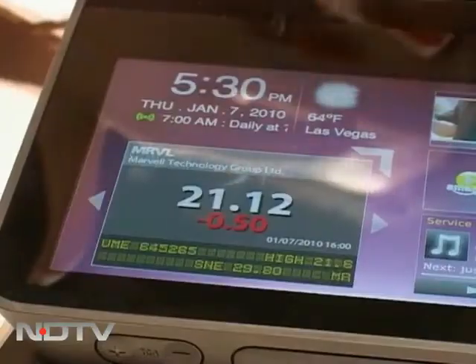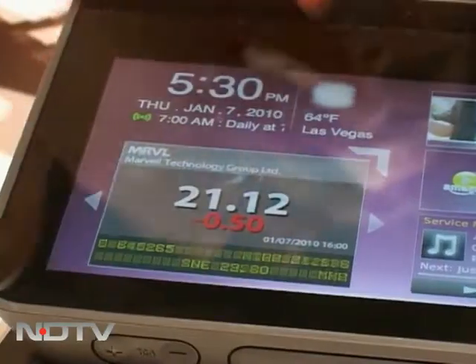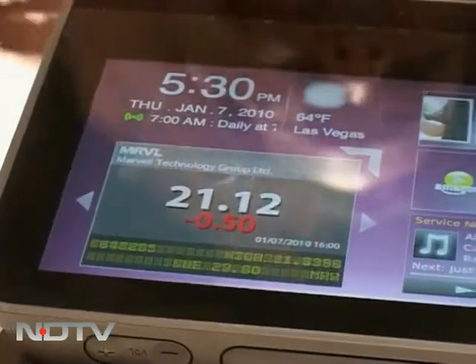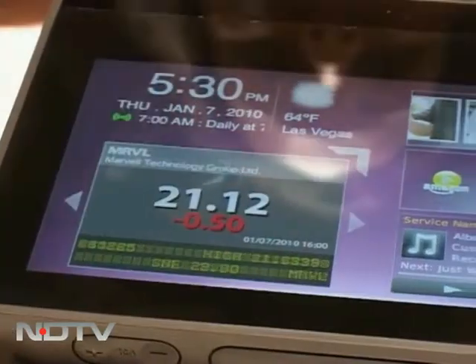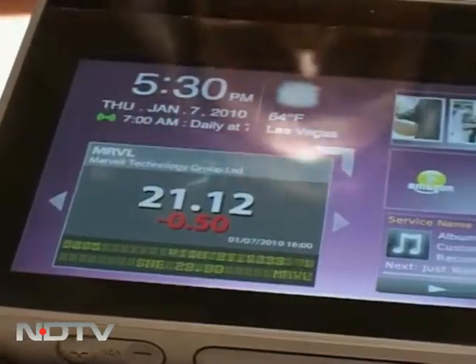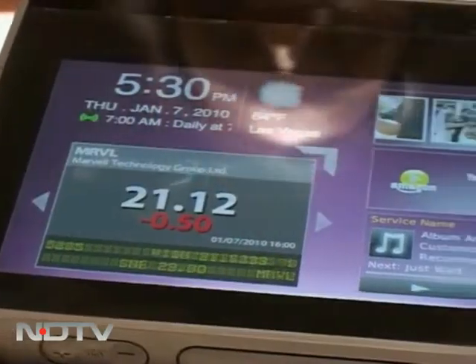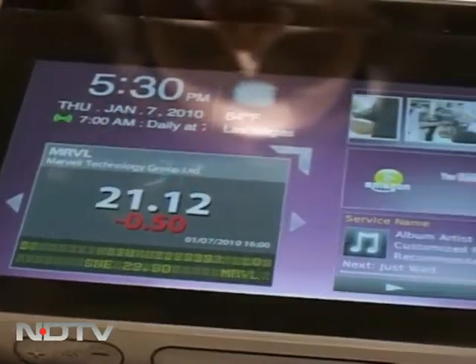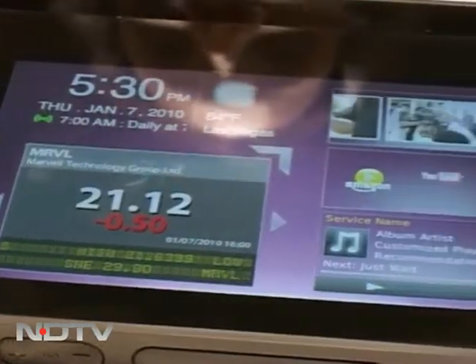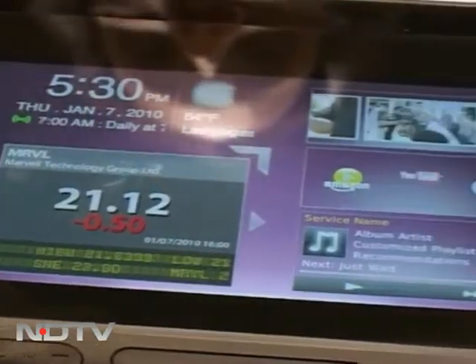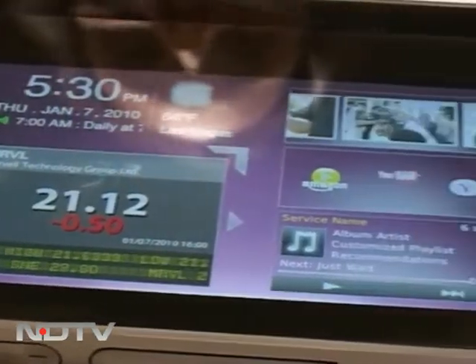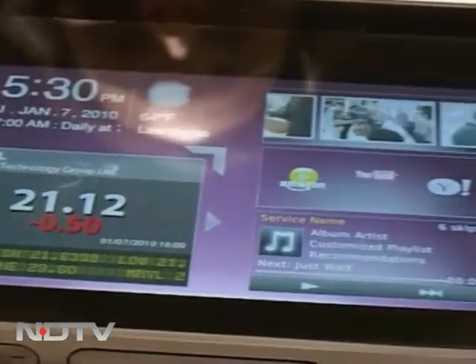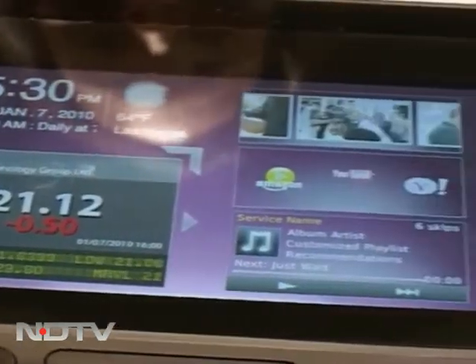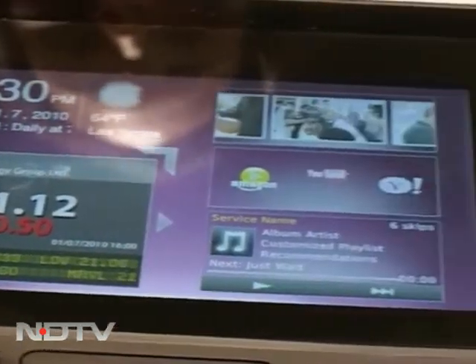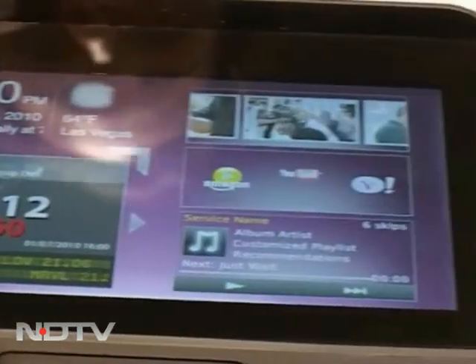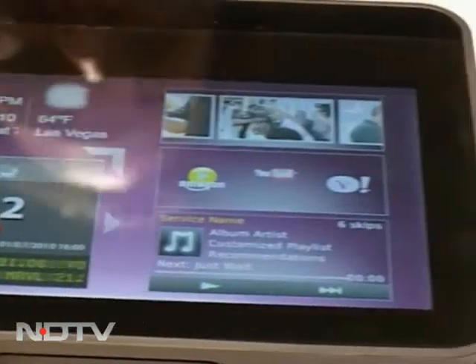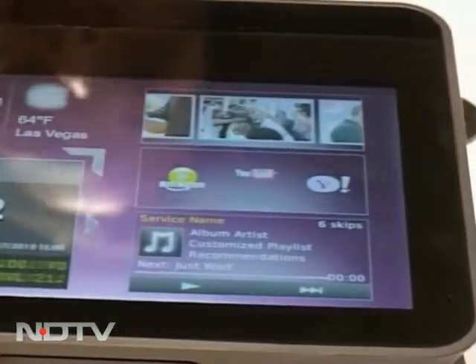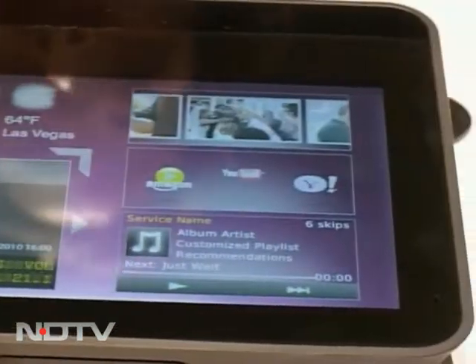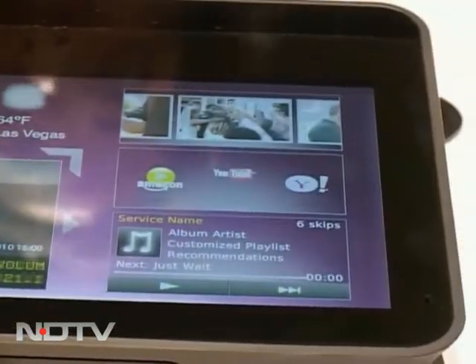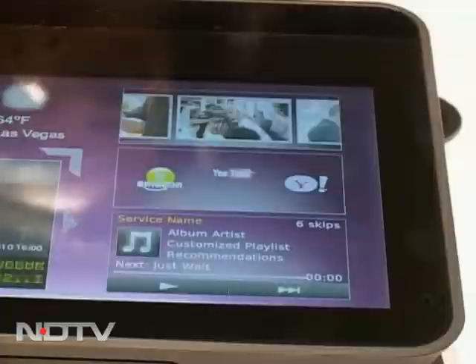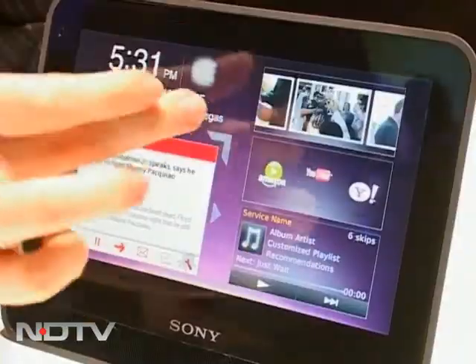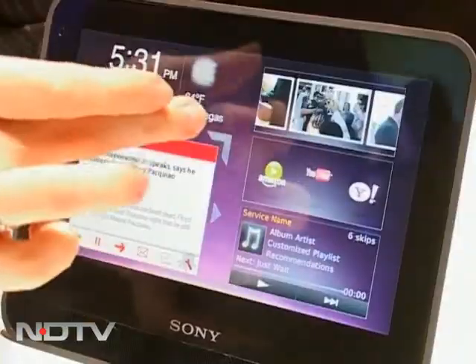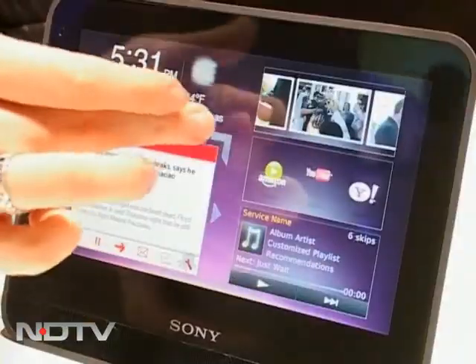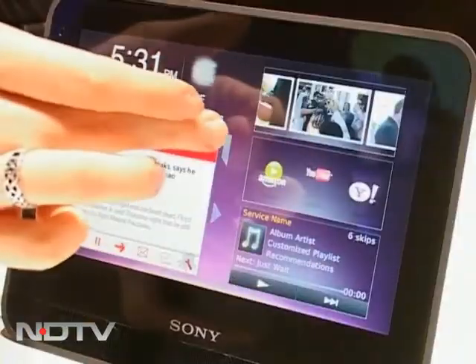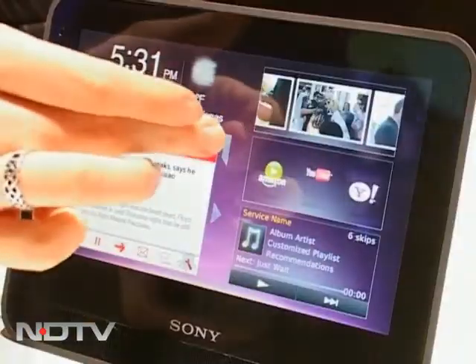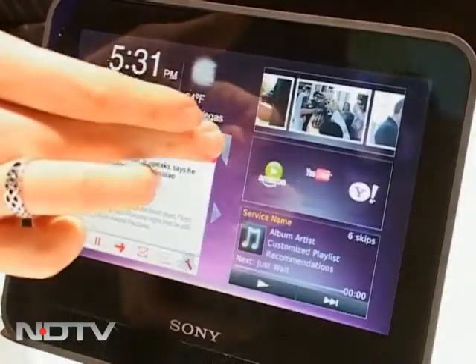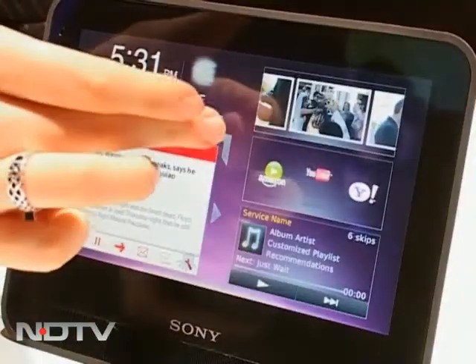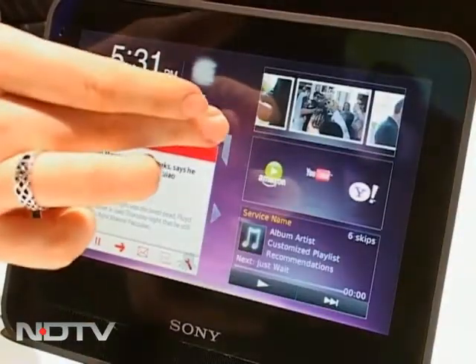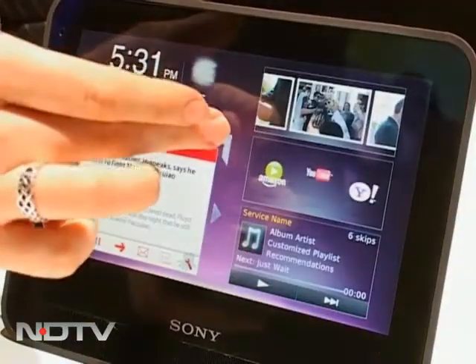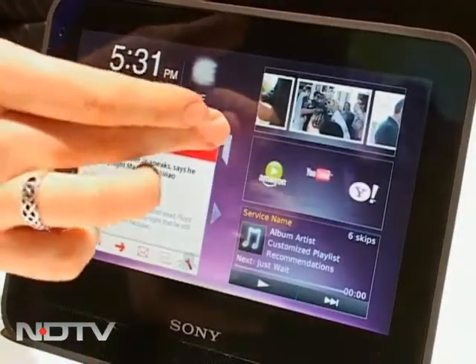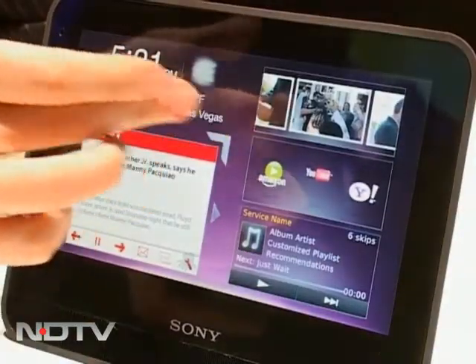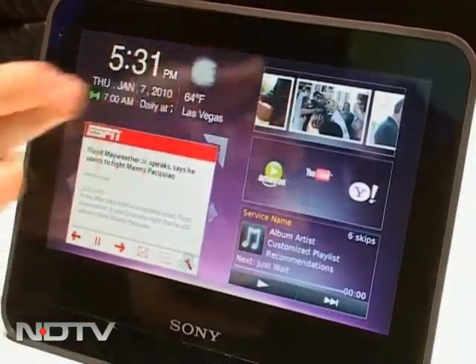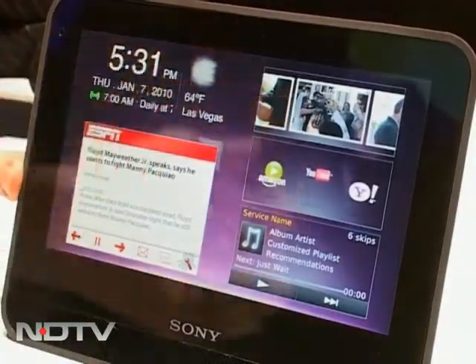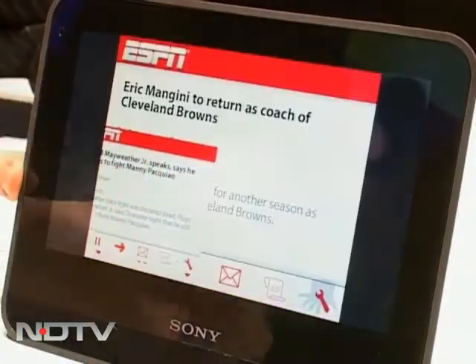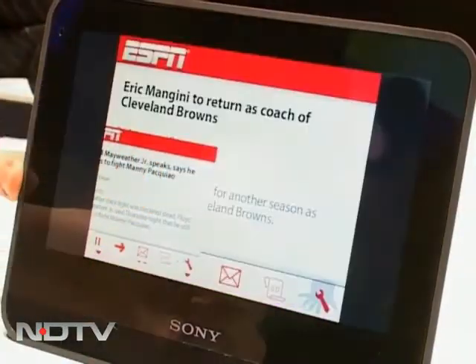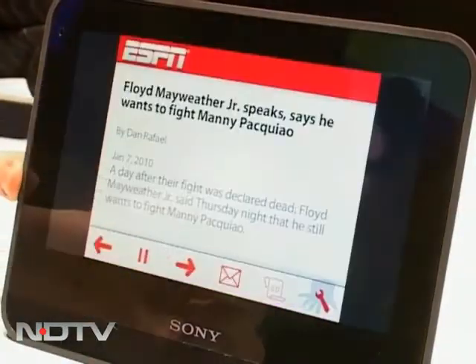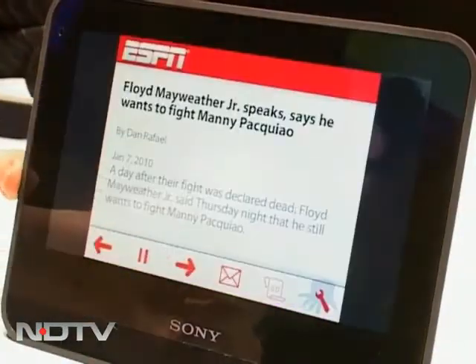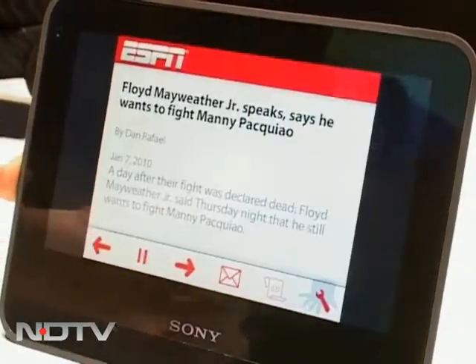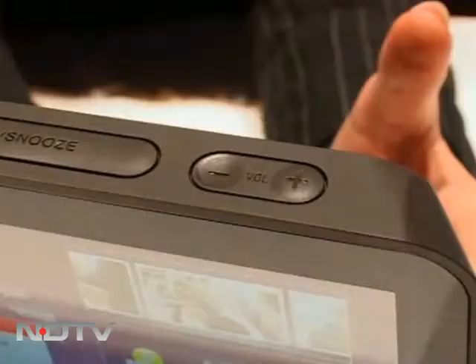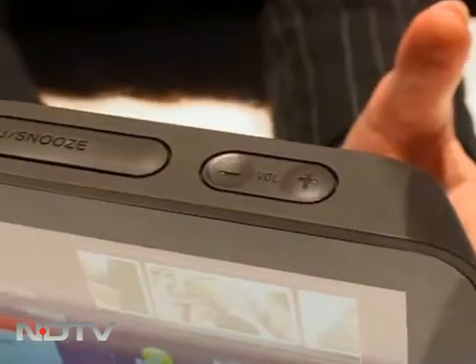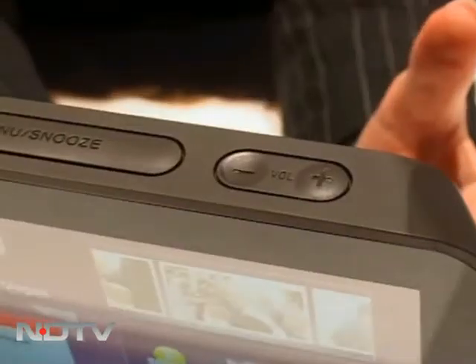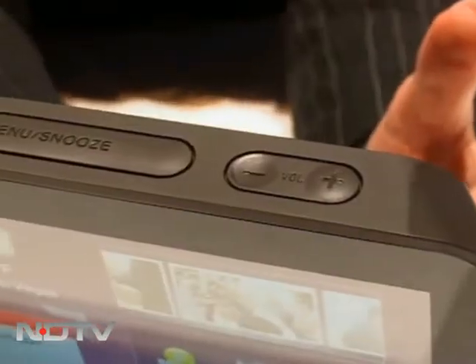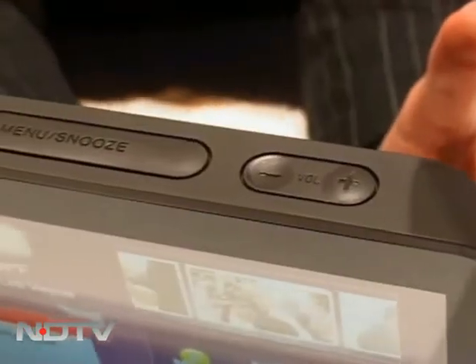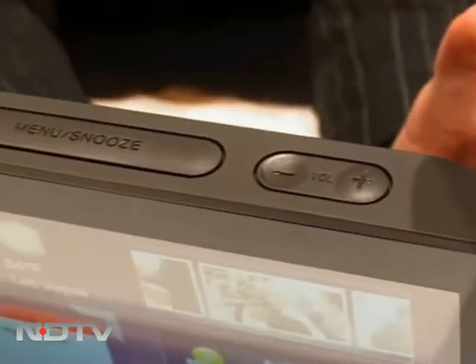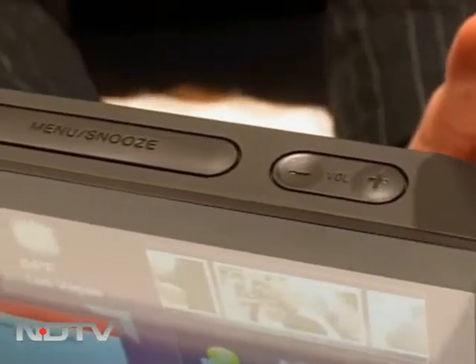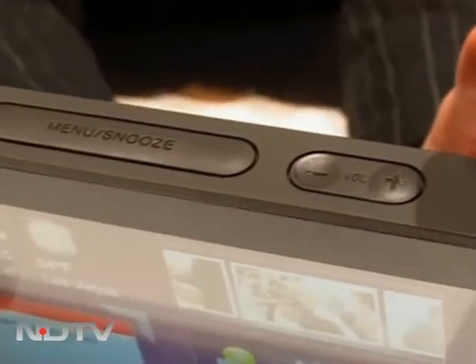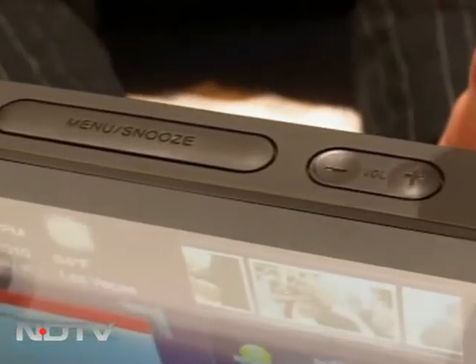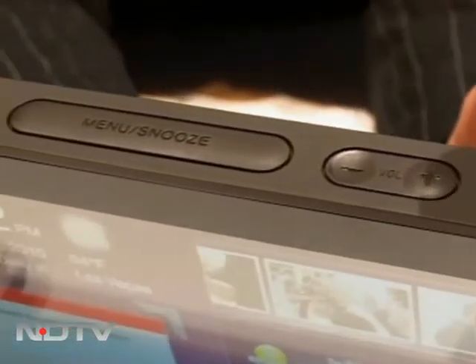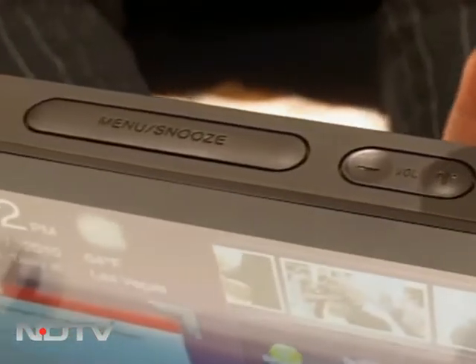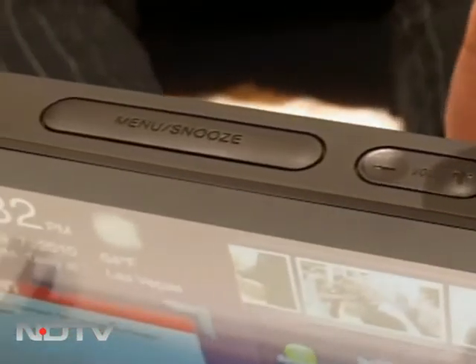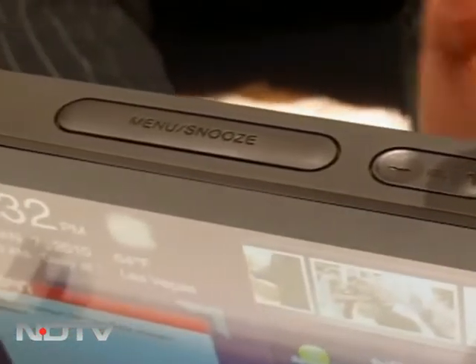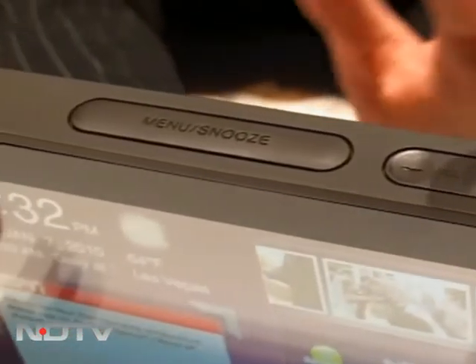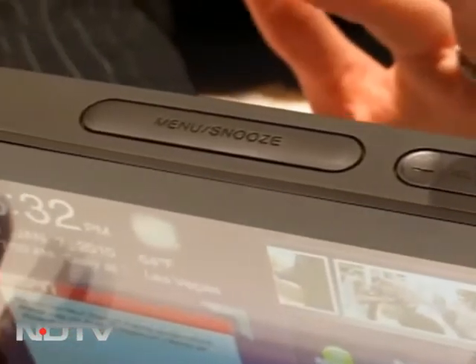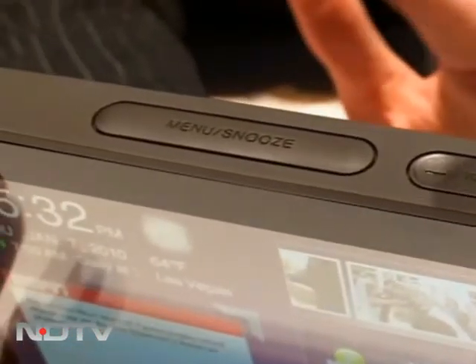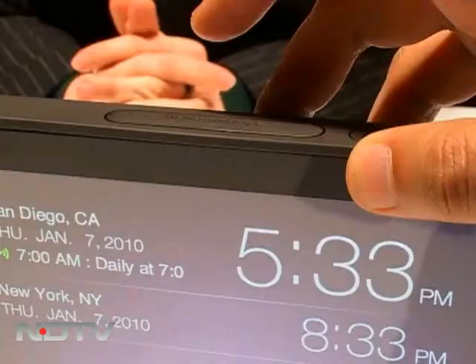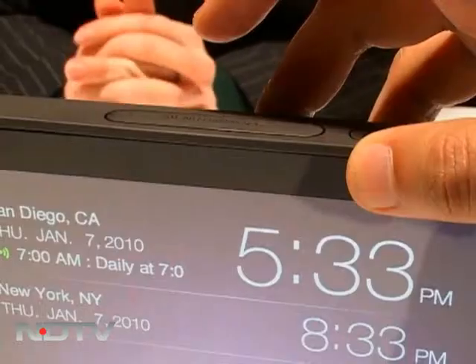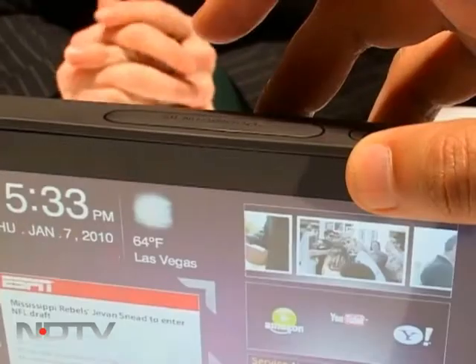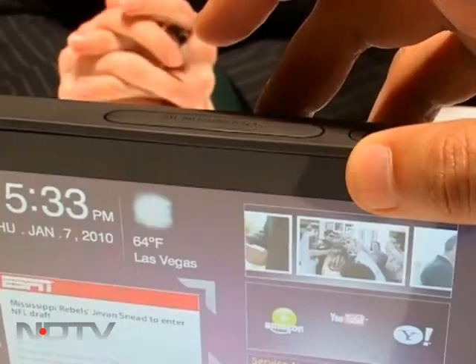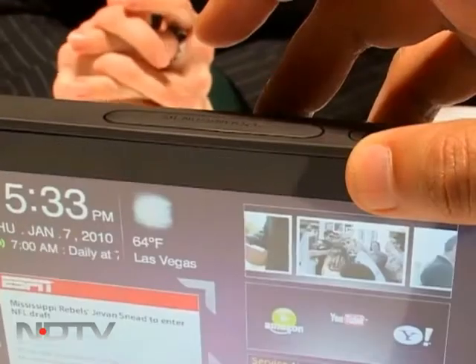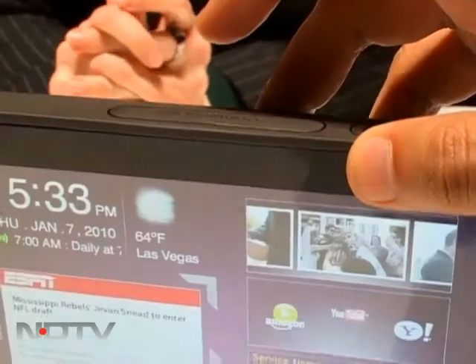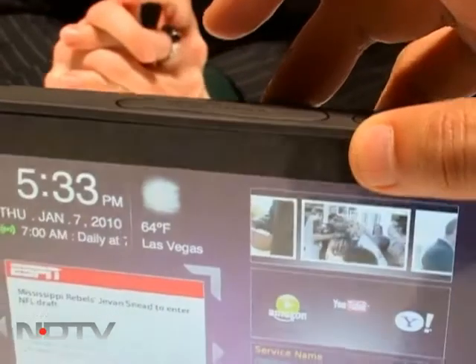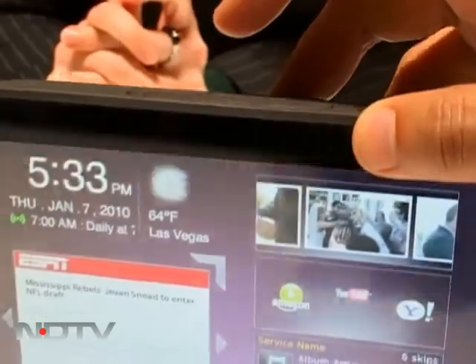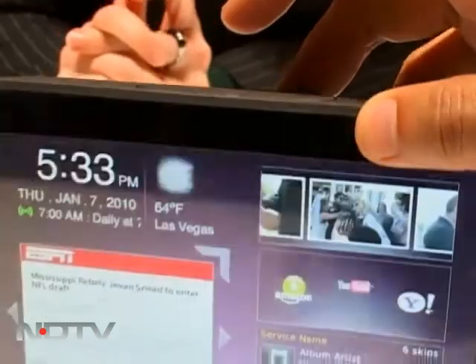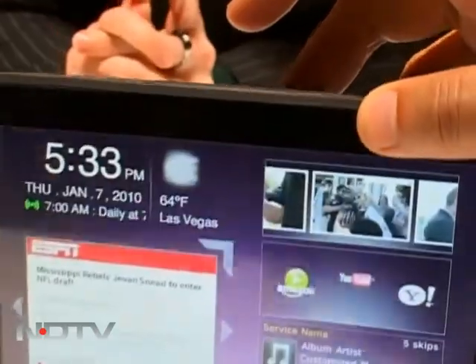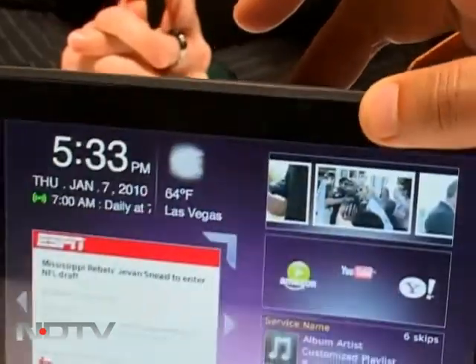The device can be connected to the internet via Wi-Fi connection, and you can even set it to wake you up by music streamed from your computer or the internet.